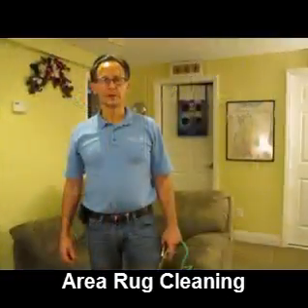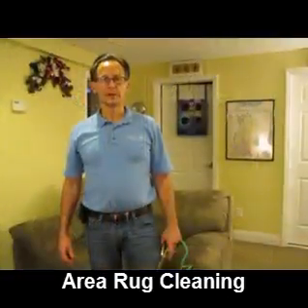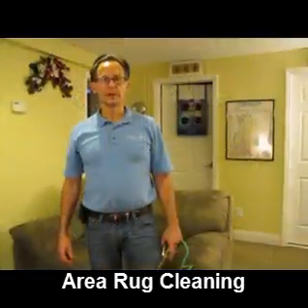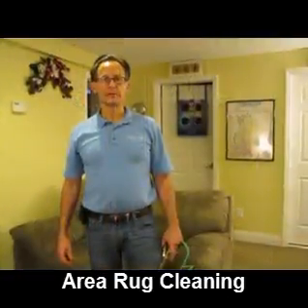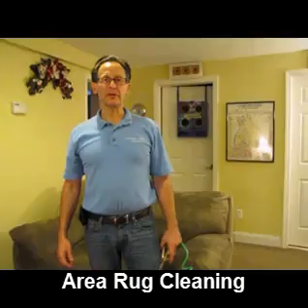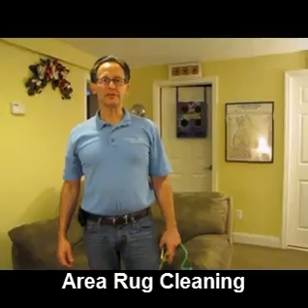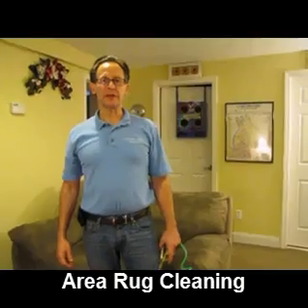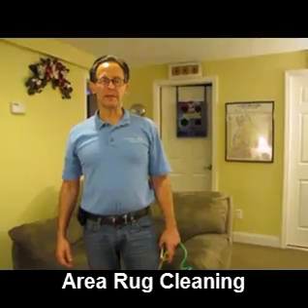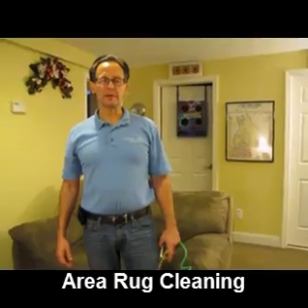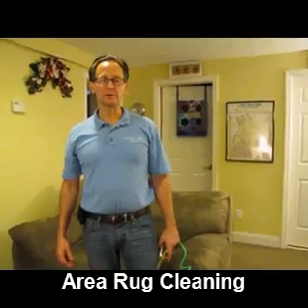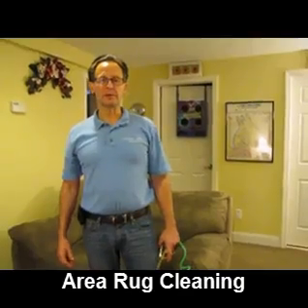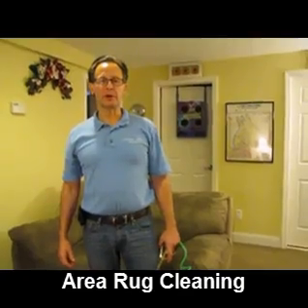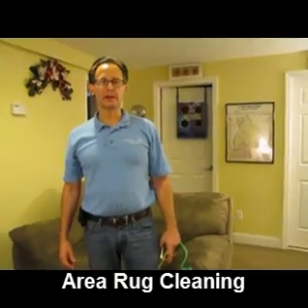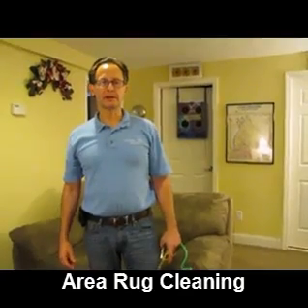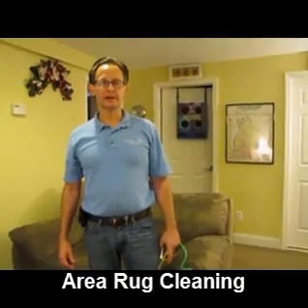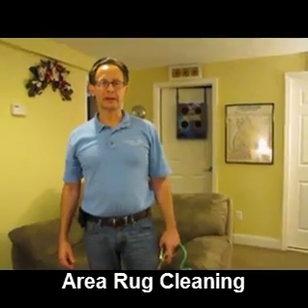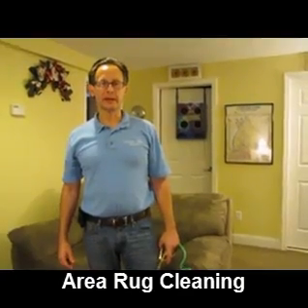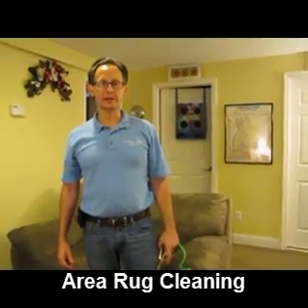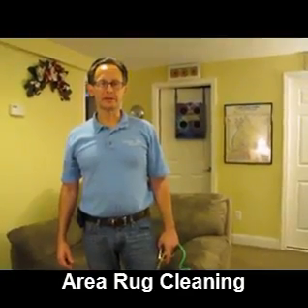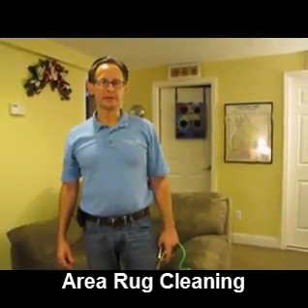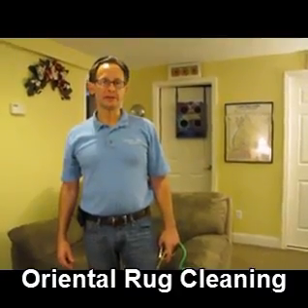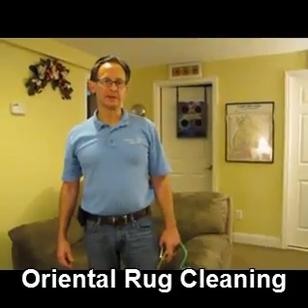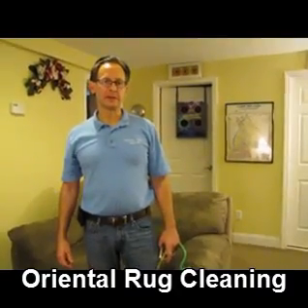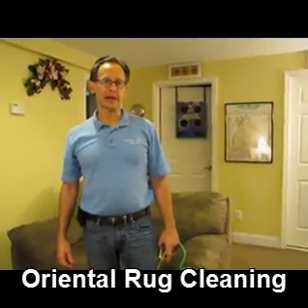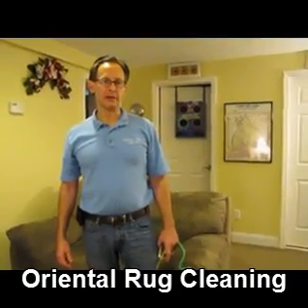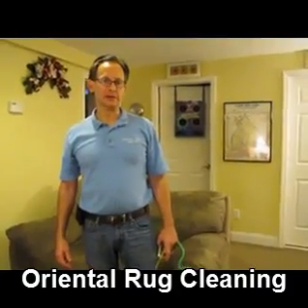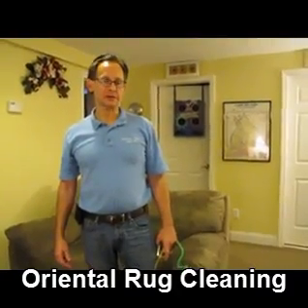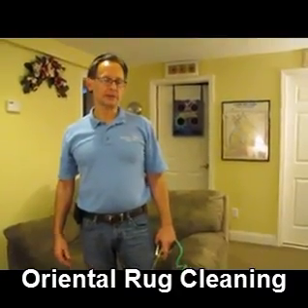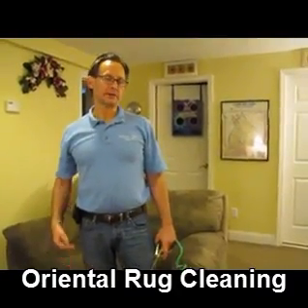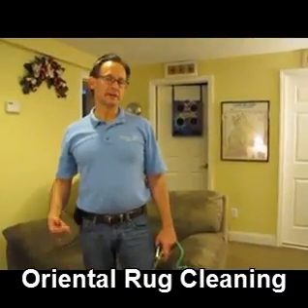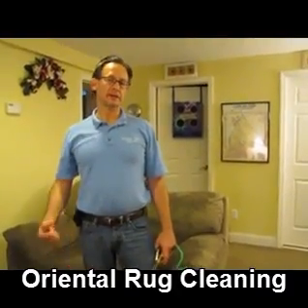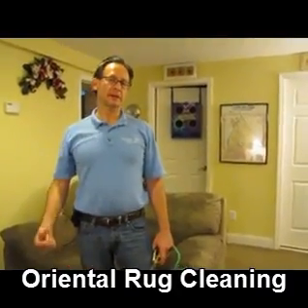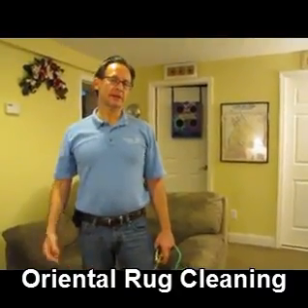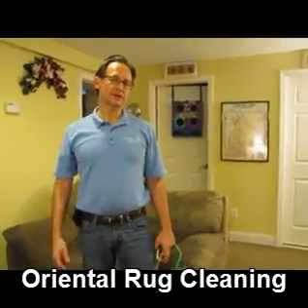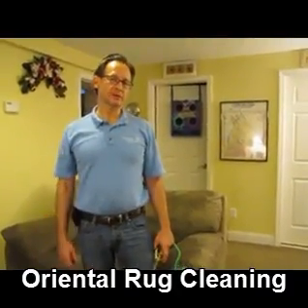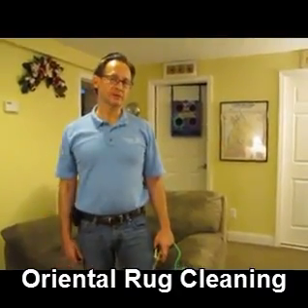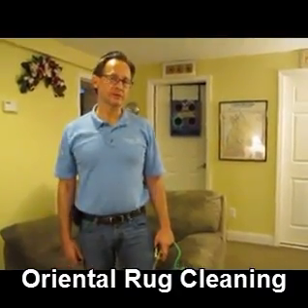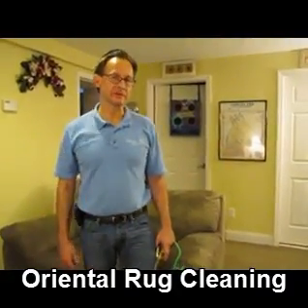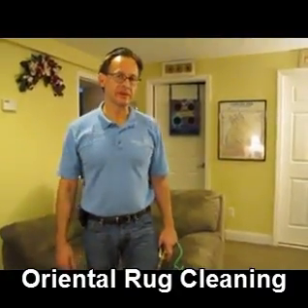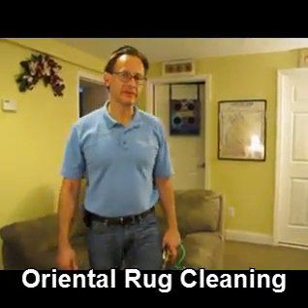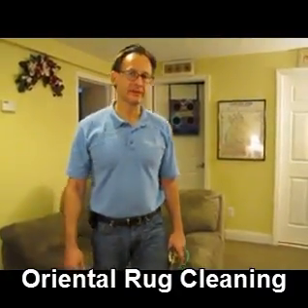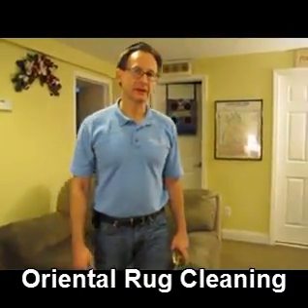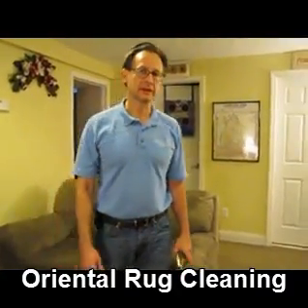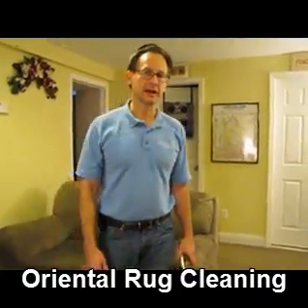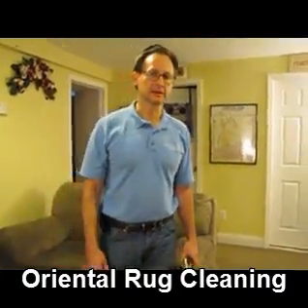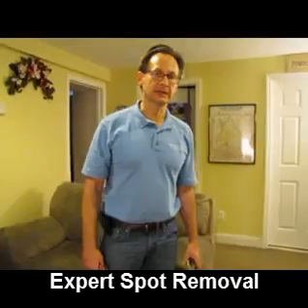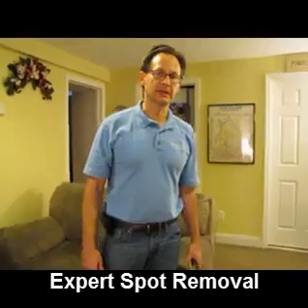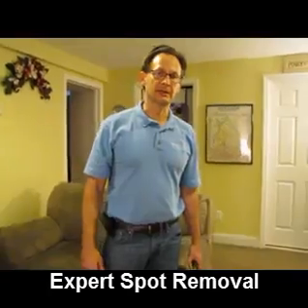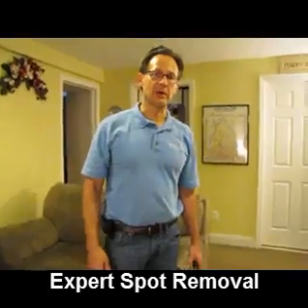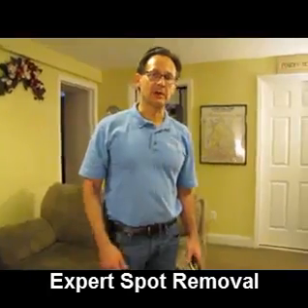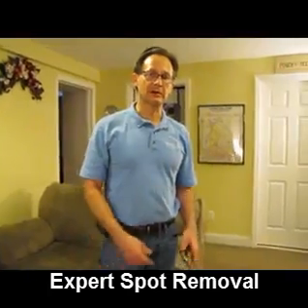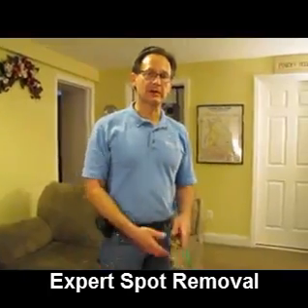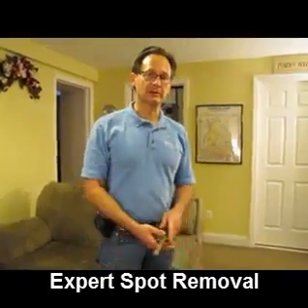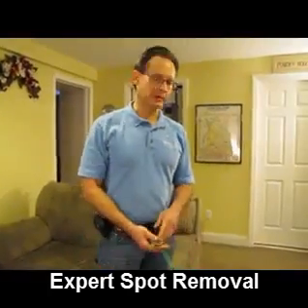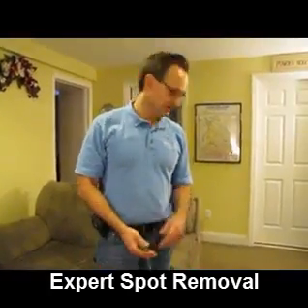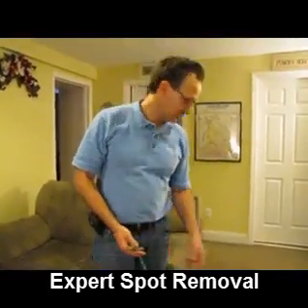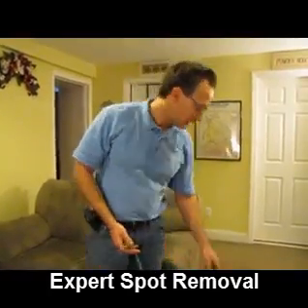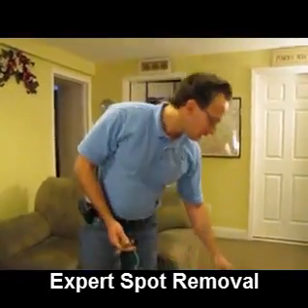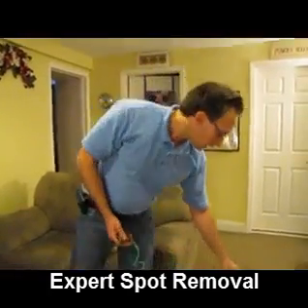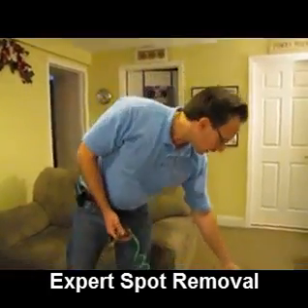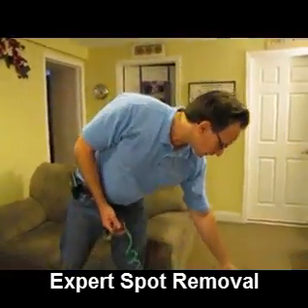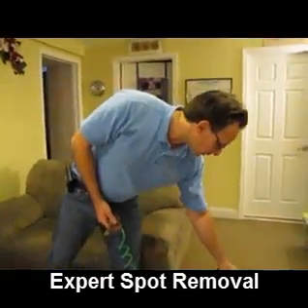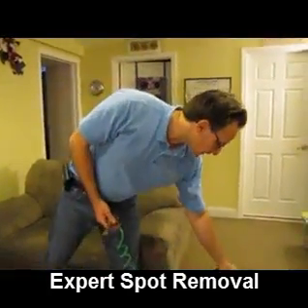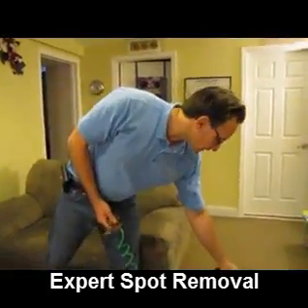The first step is to apply a cleaning agent to the couch. The cleaning agent we use is safe, non-toxic, and biodegradable. I'll spray it on.